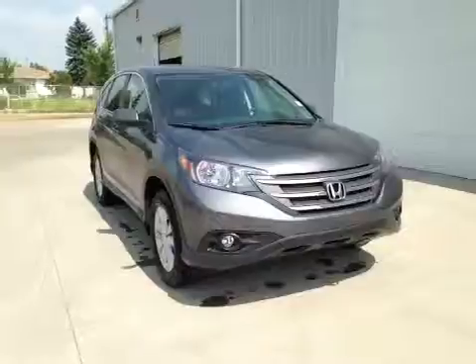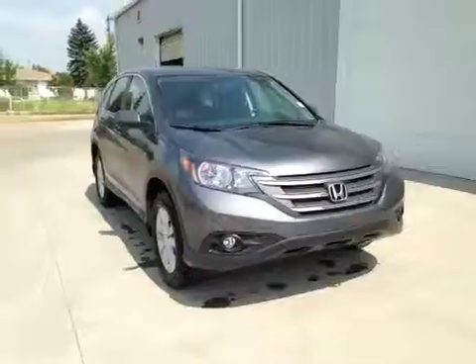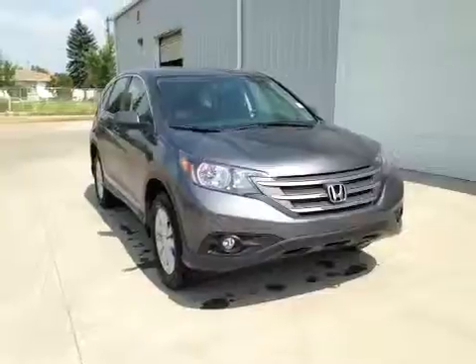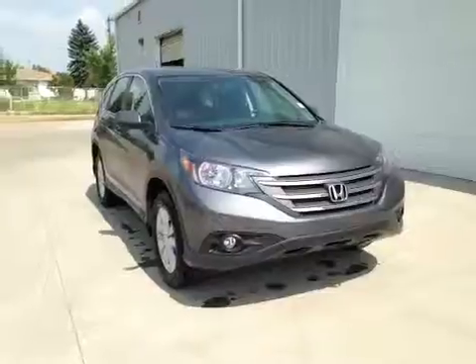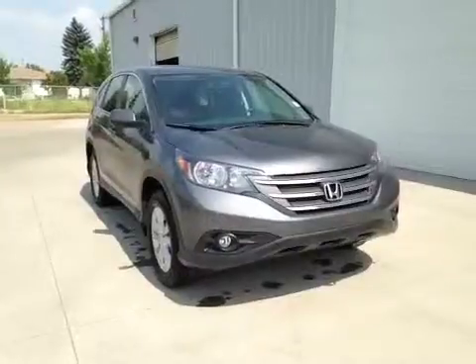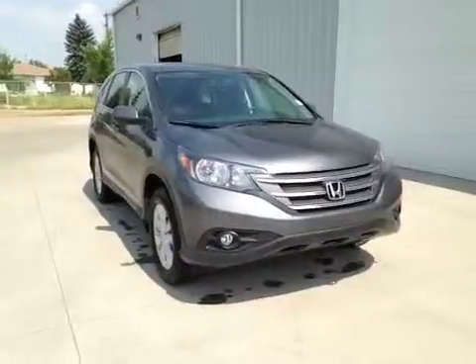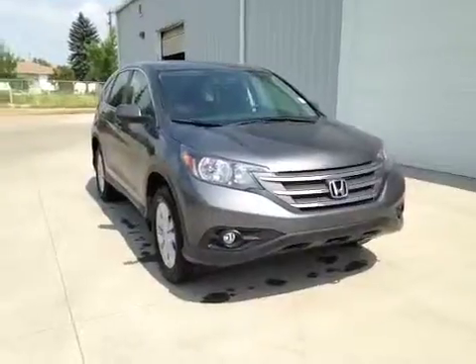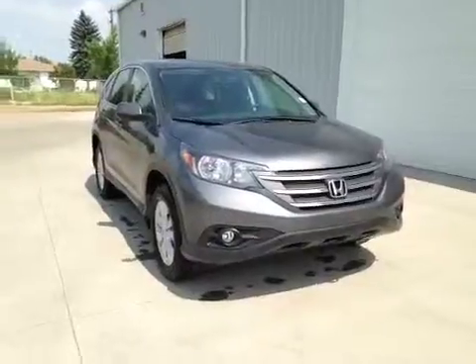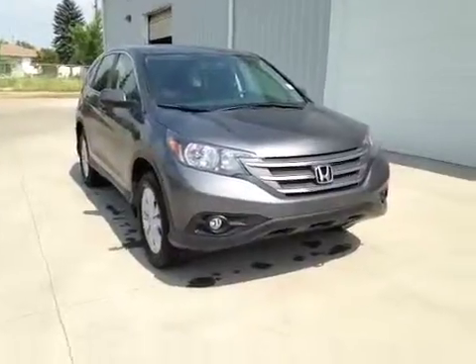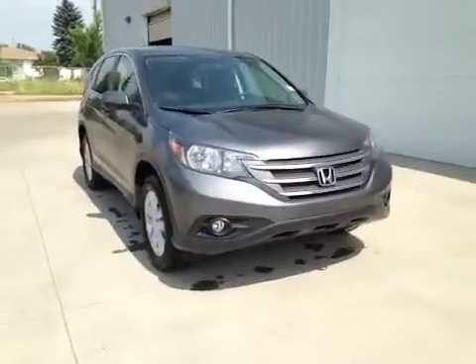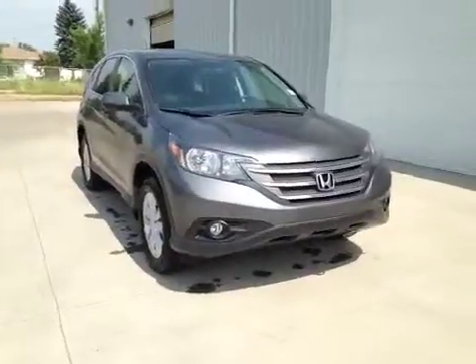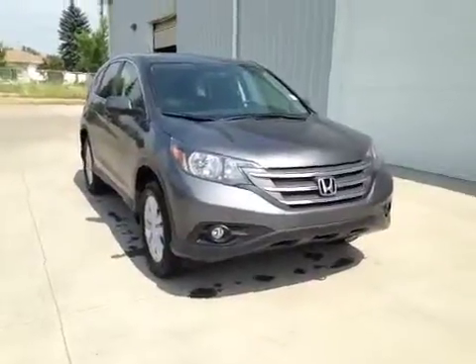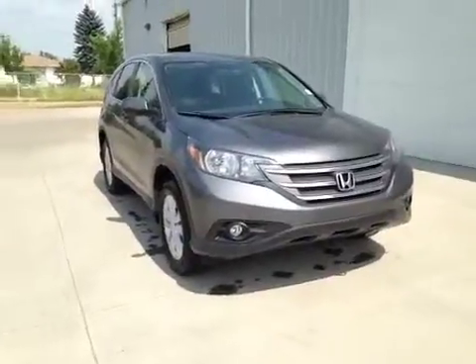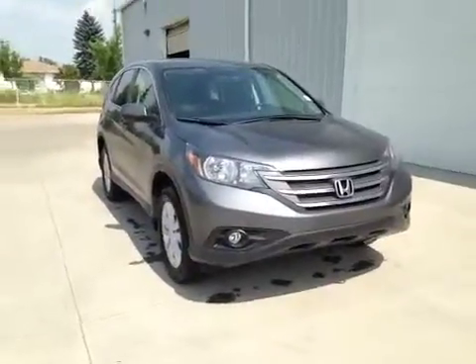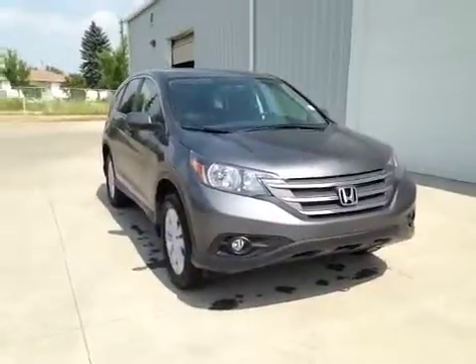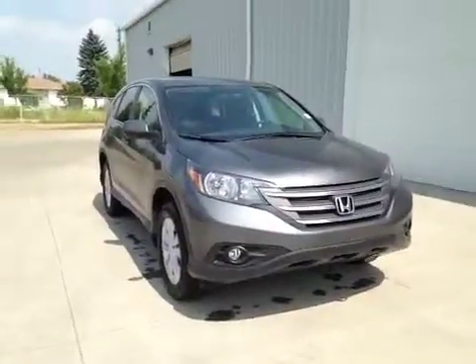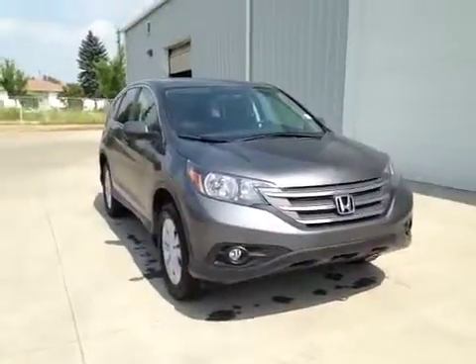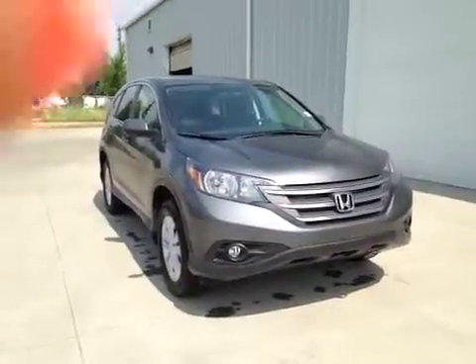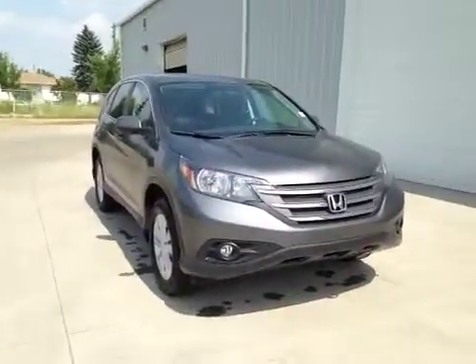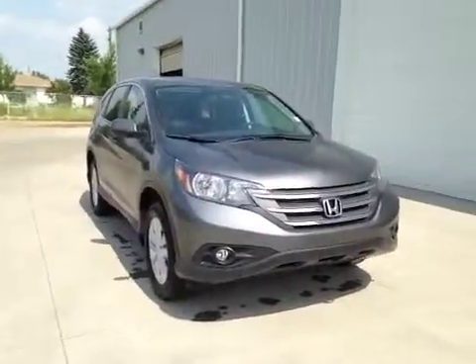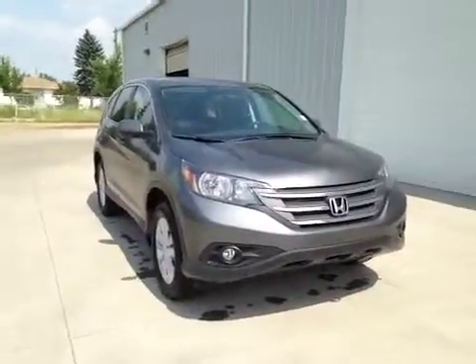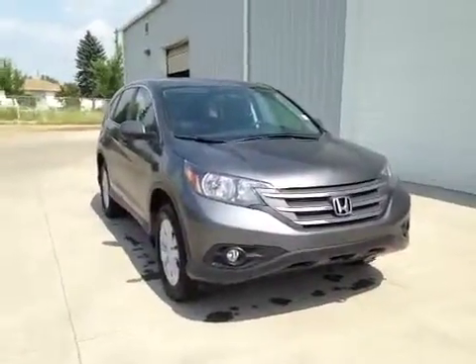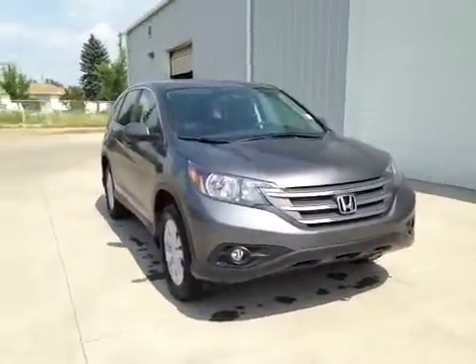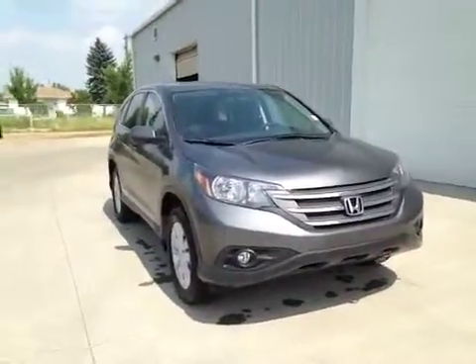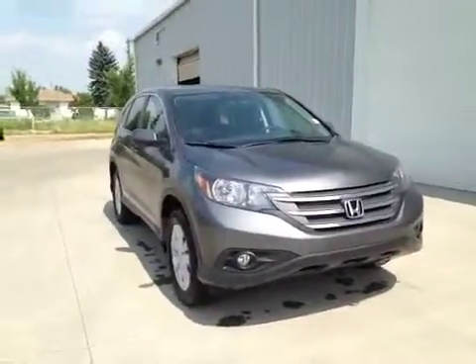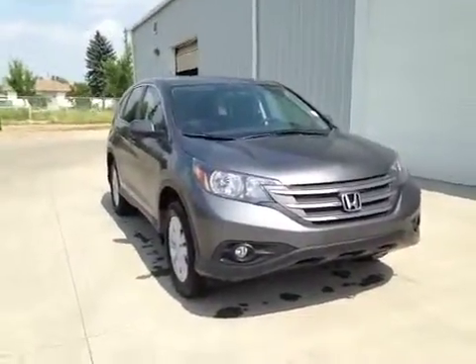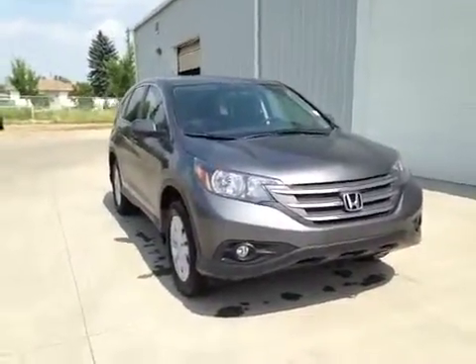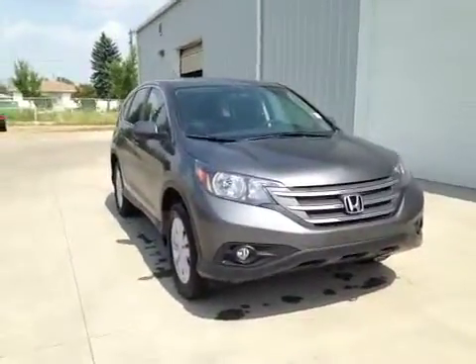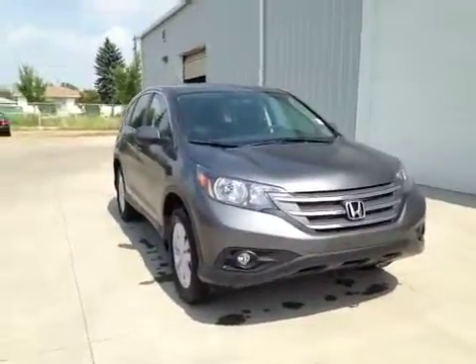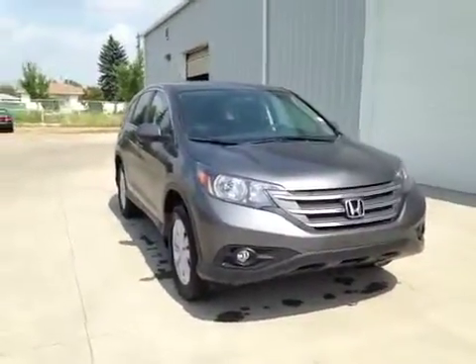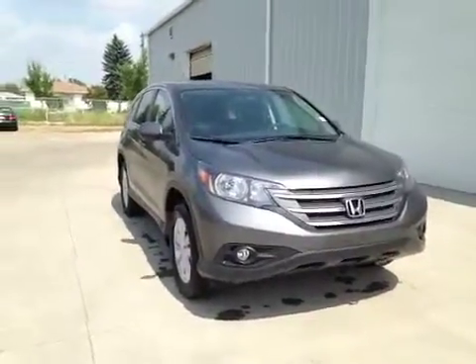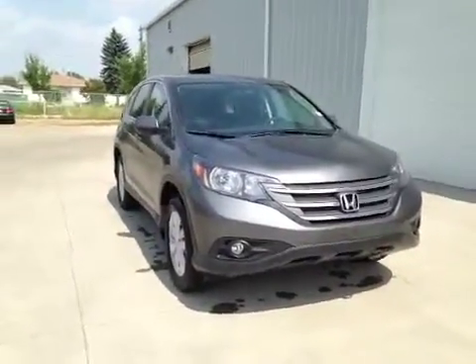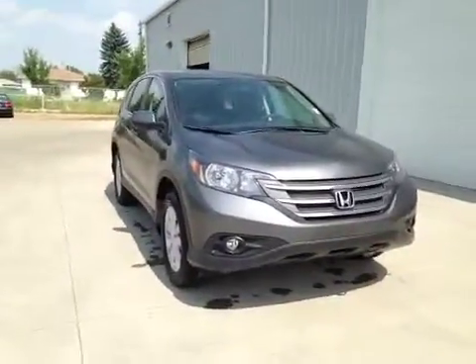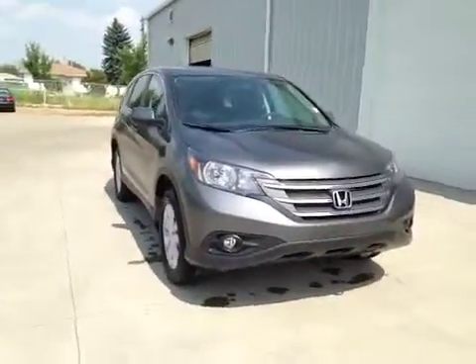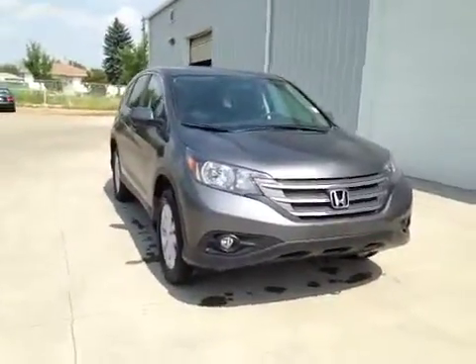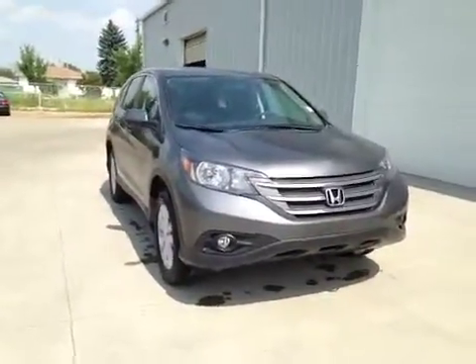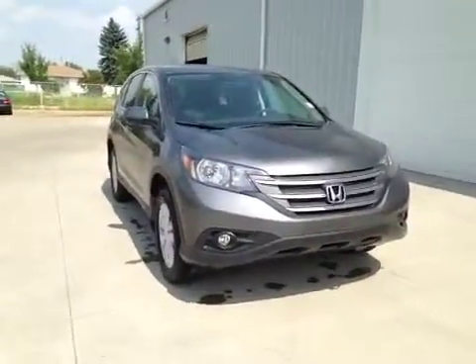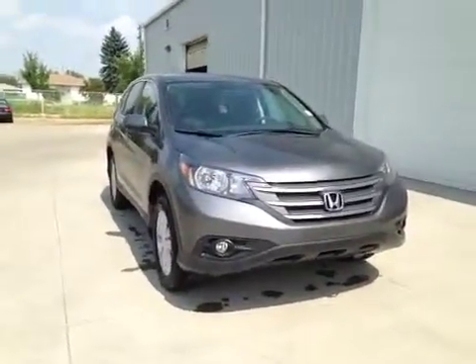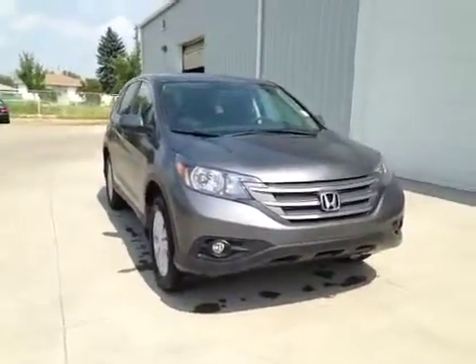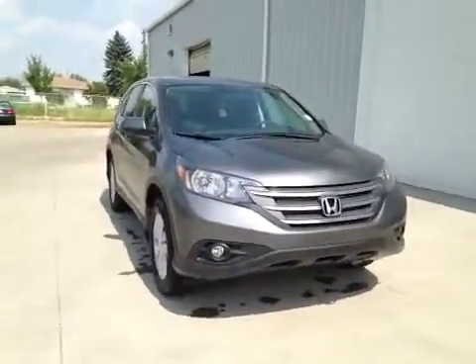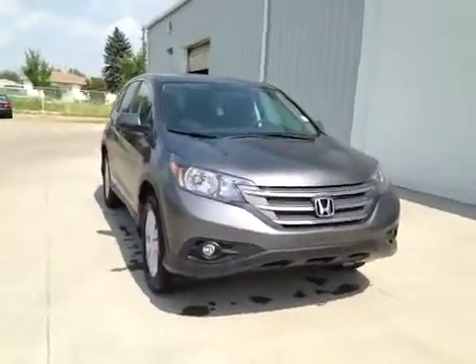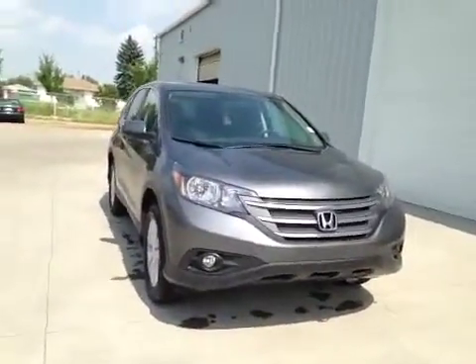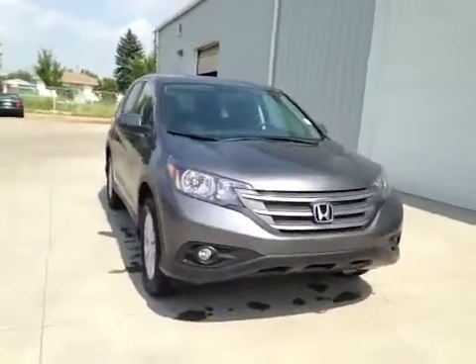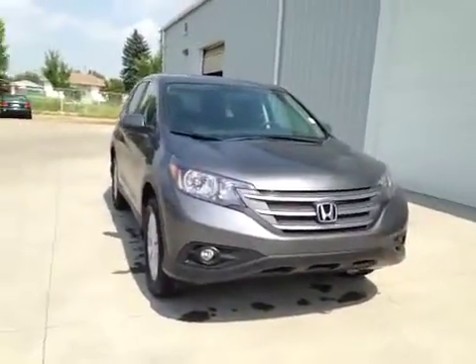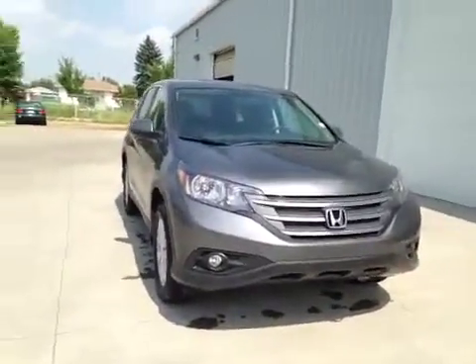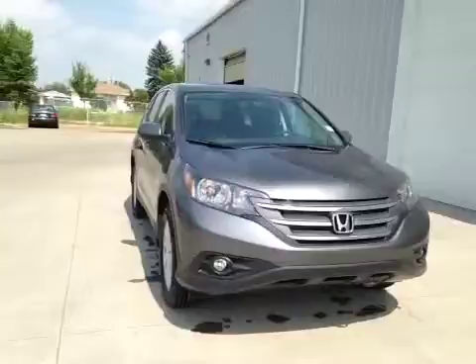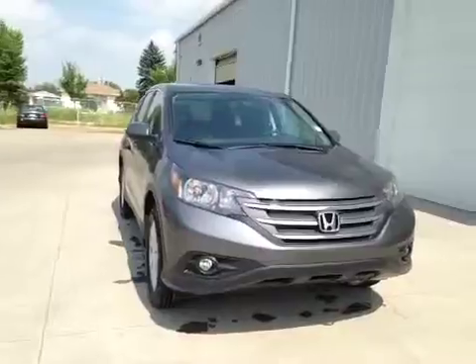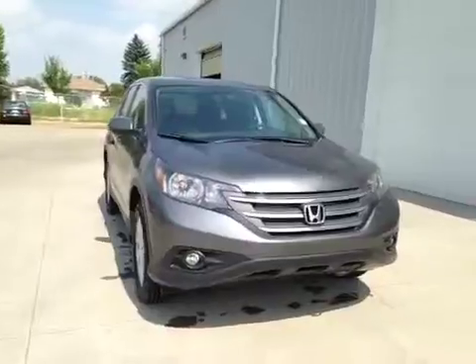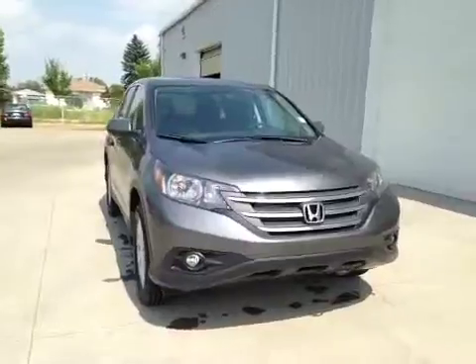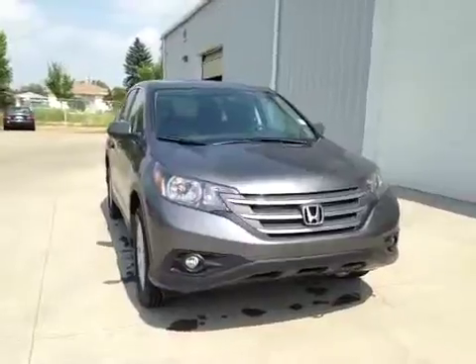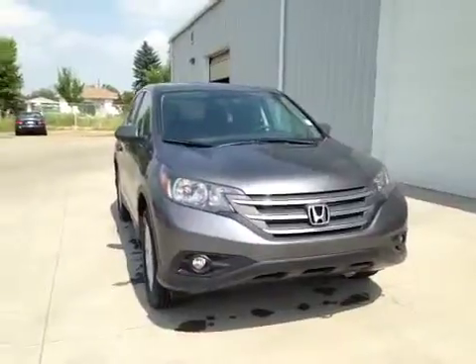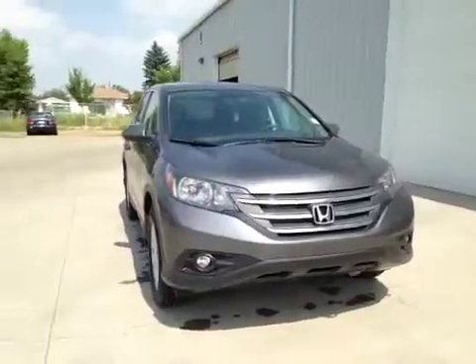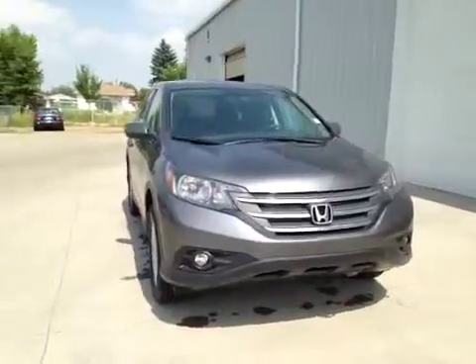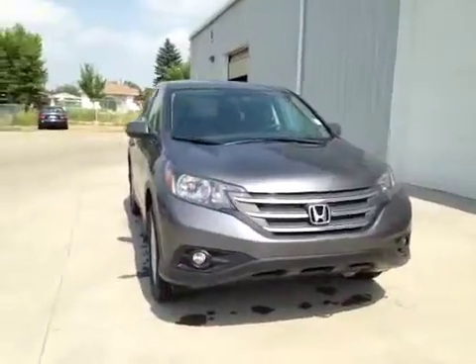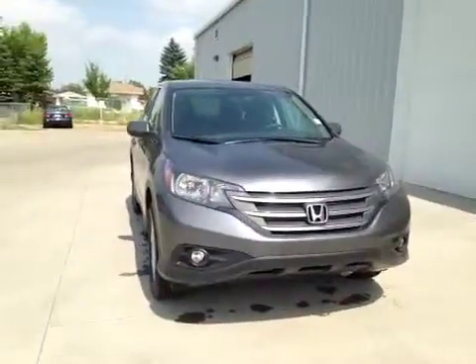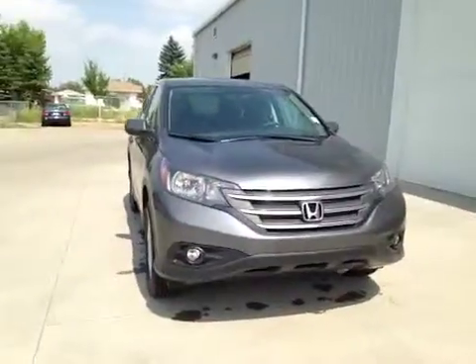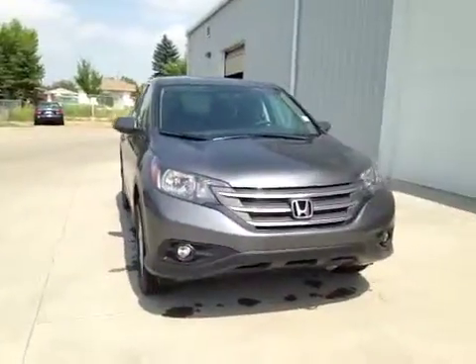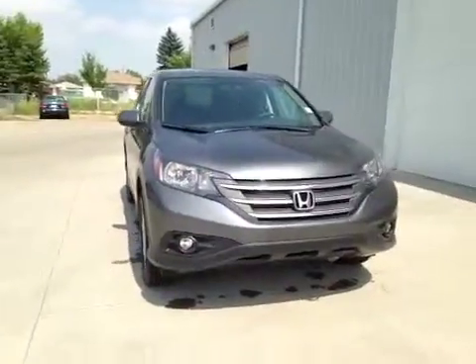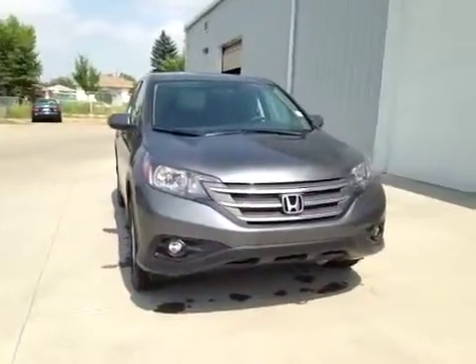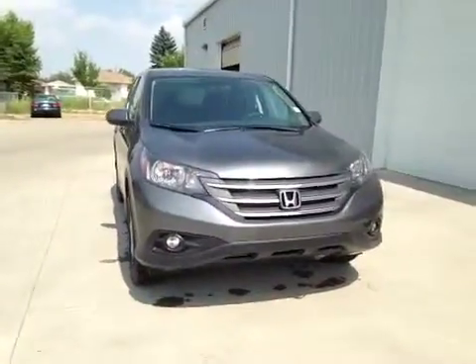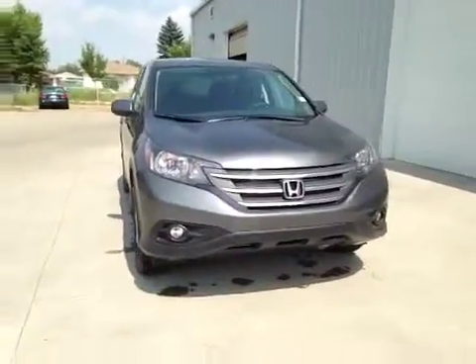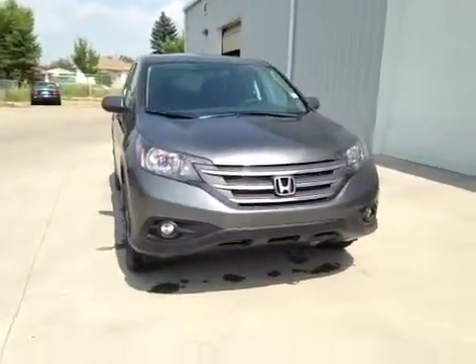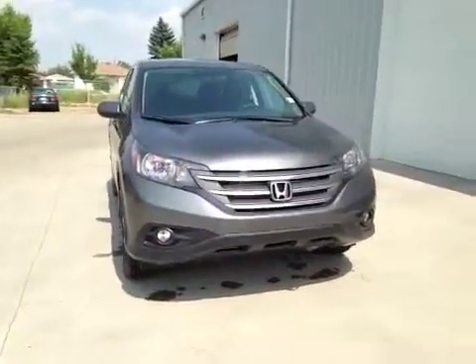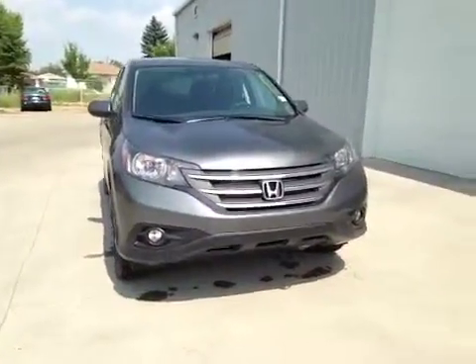Thank you for visiting Alberta Honda. Here's a 2014 EX-L all-wheel drive CR-V in grey.